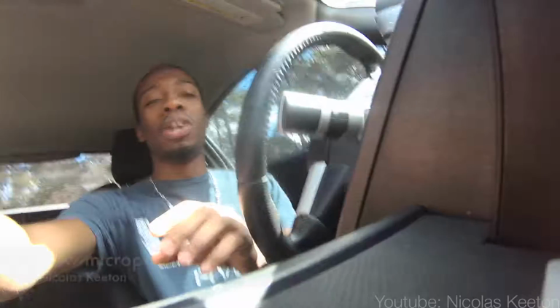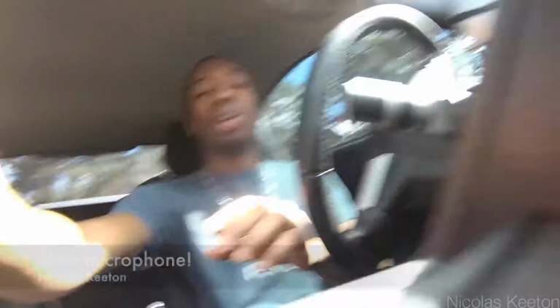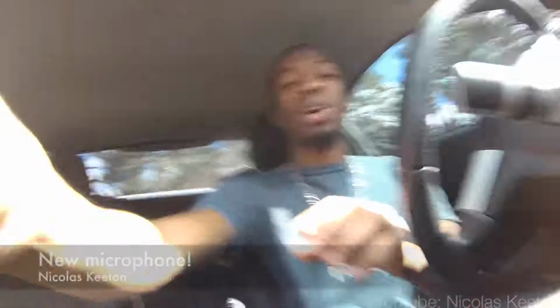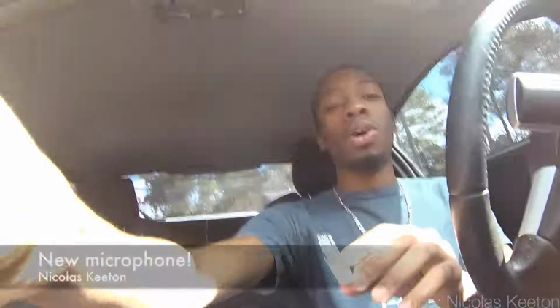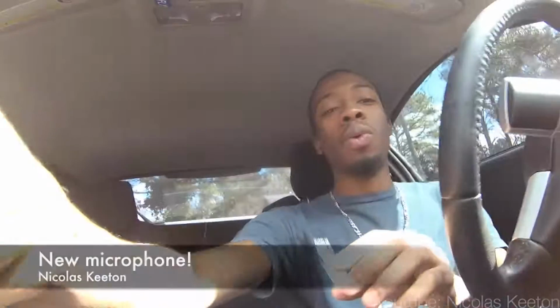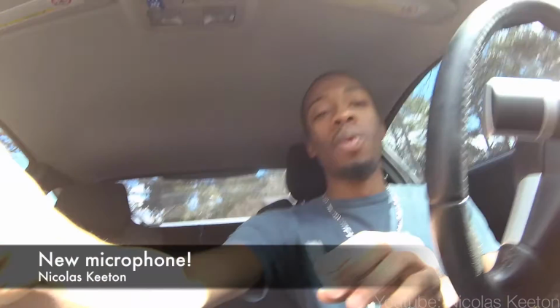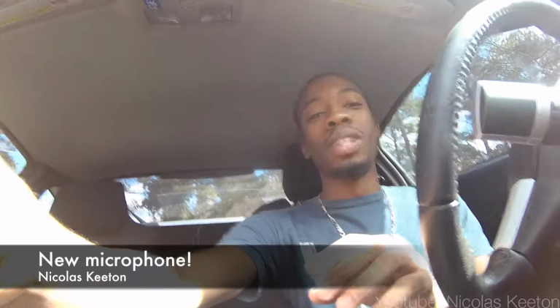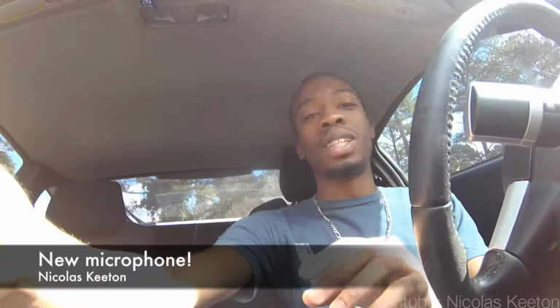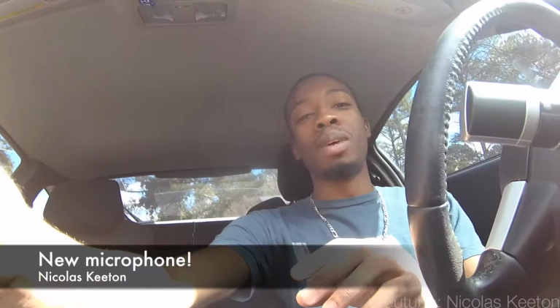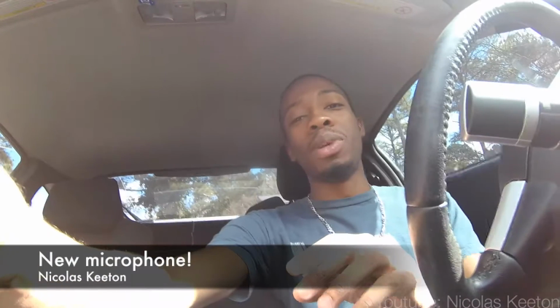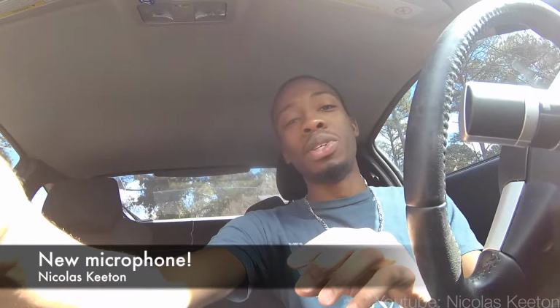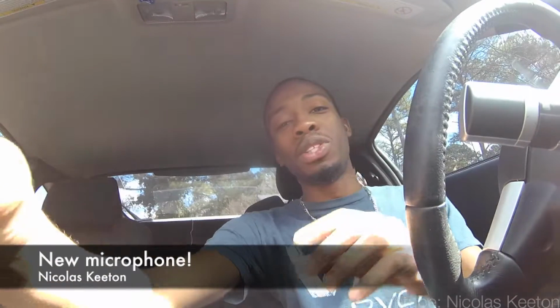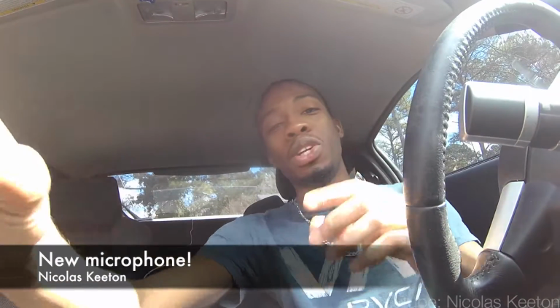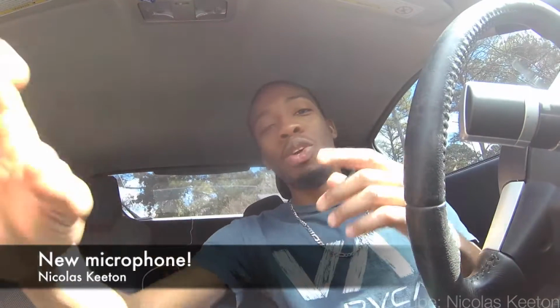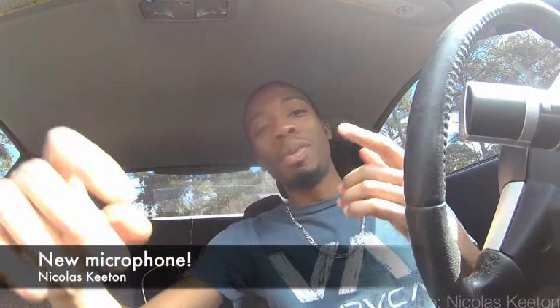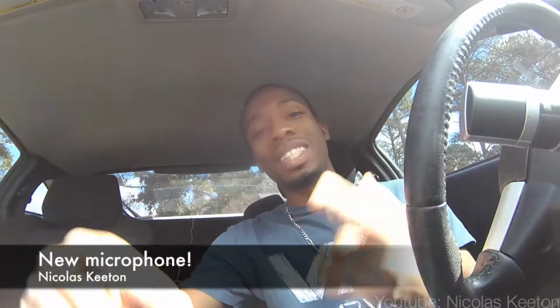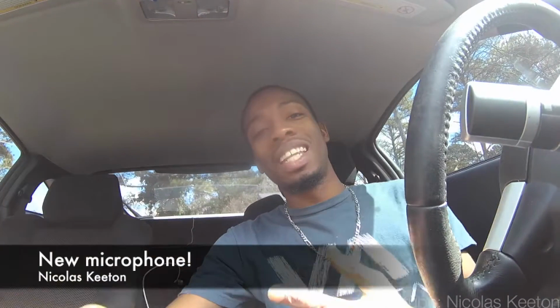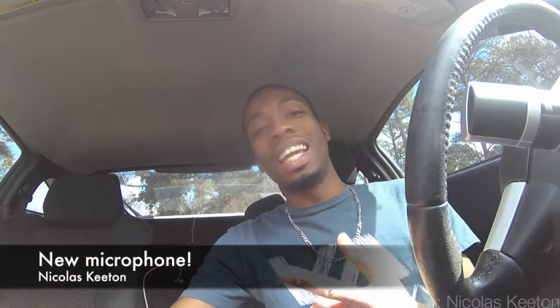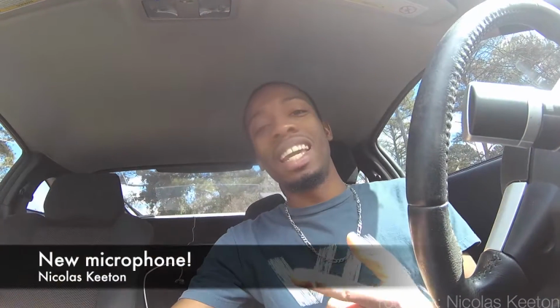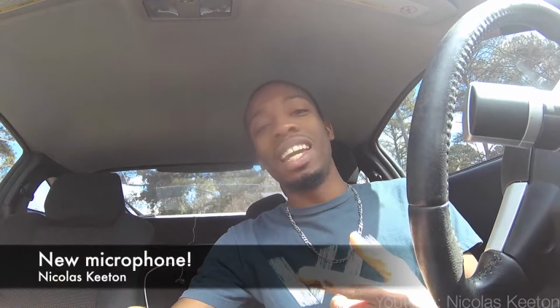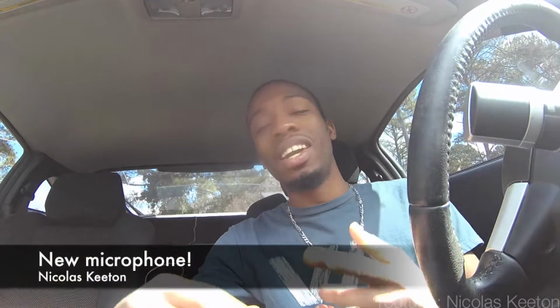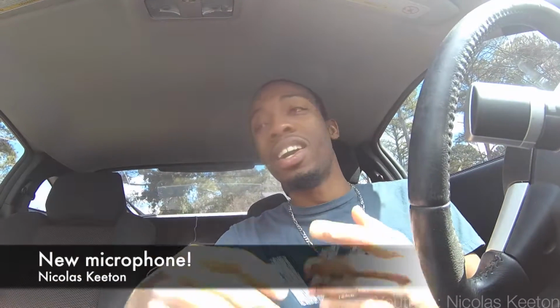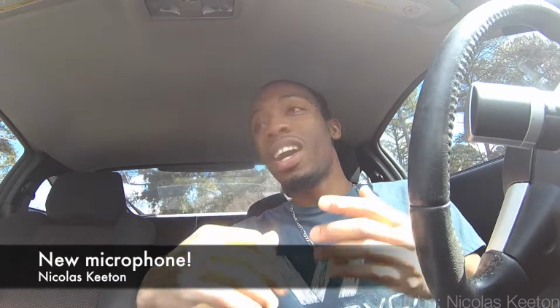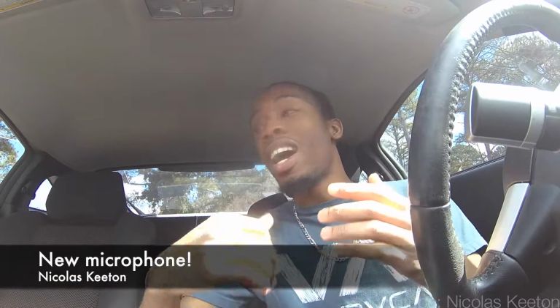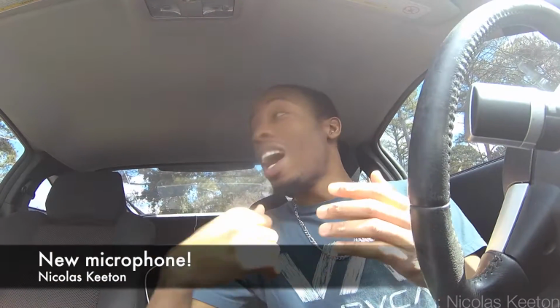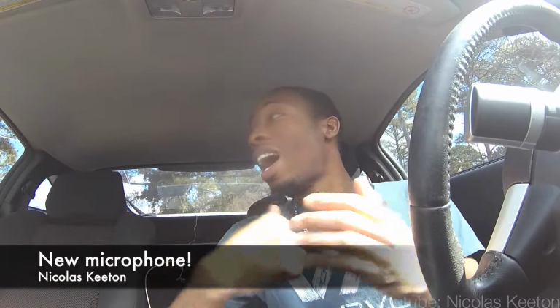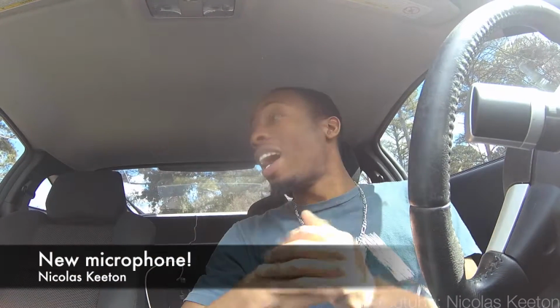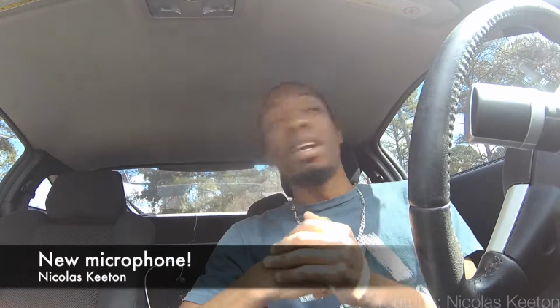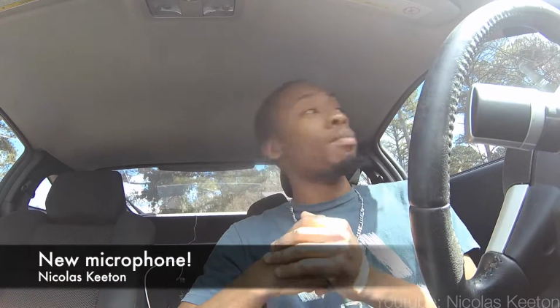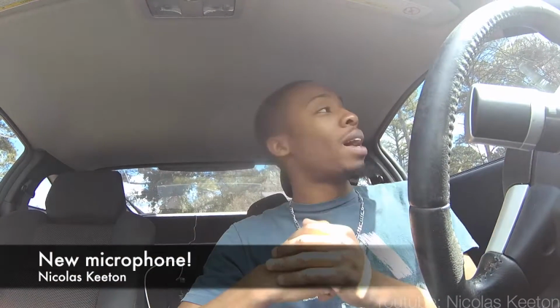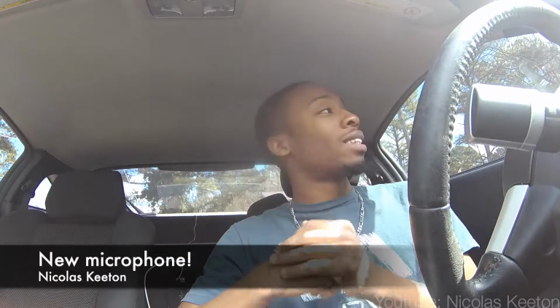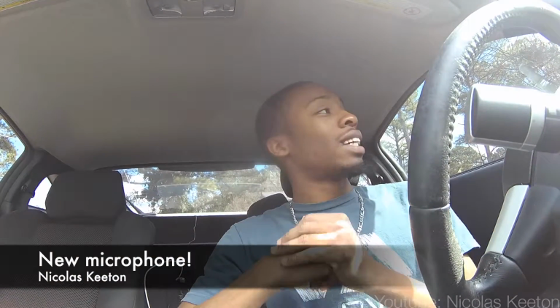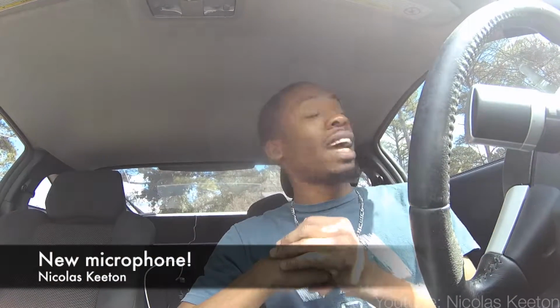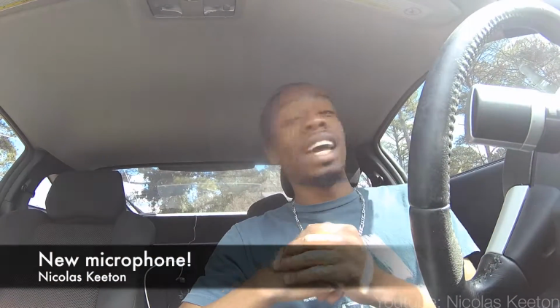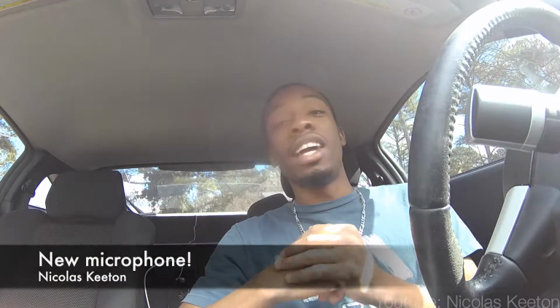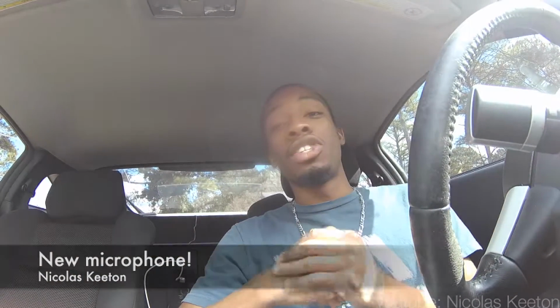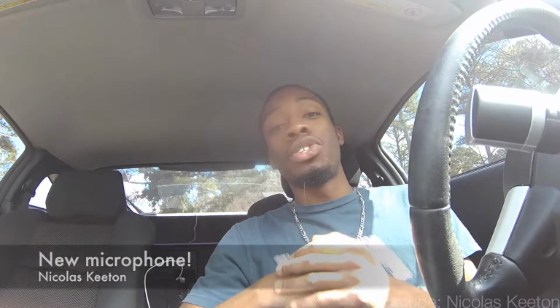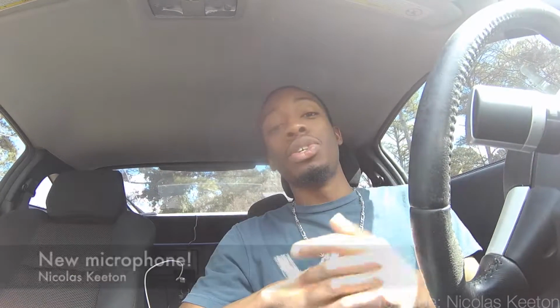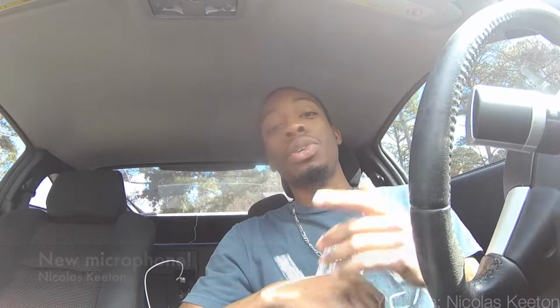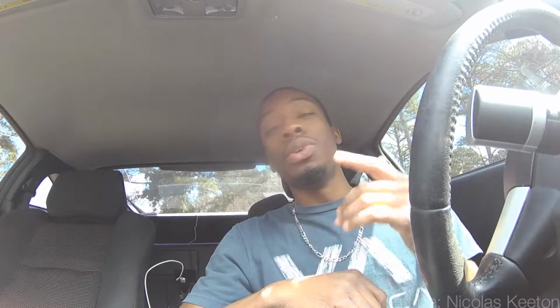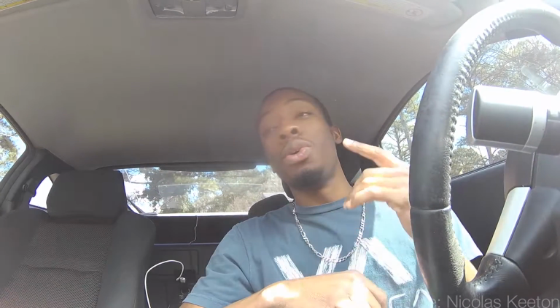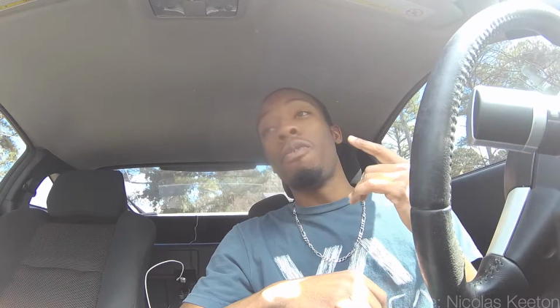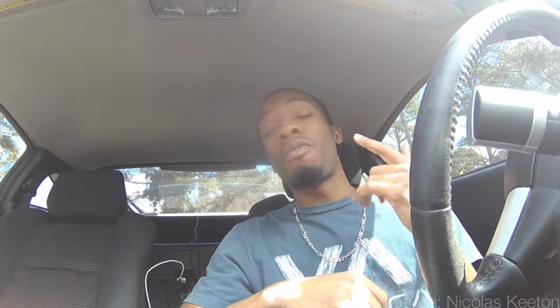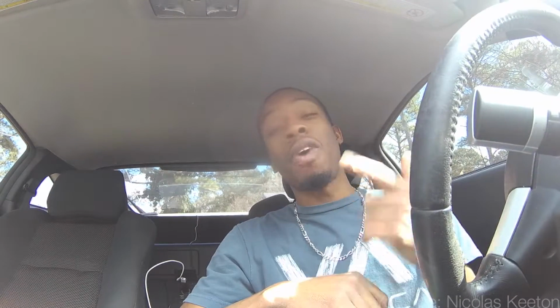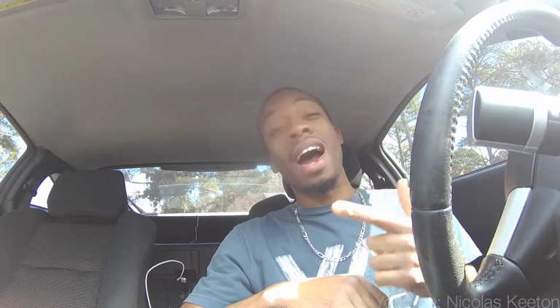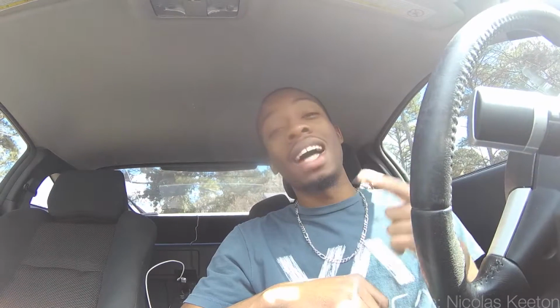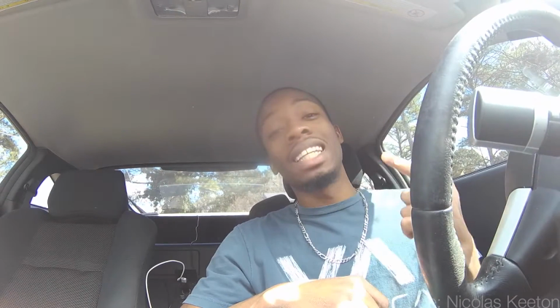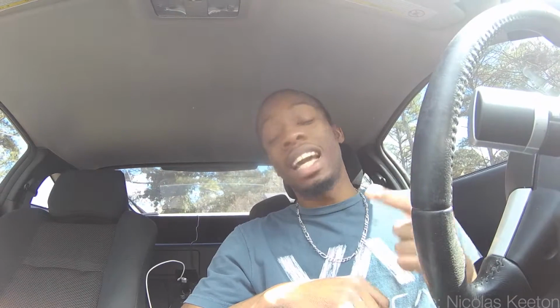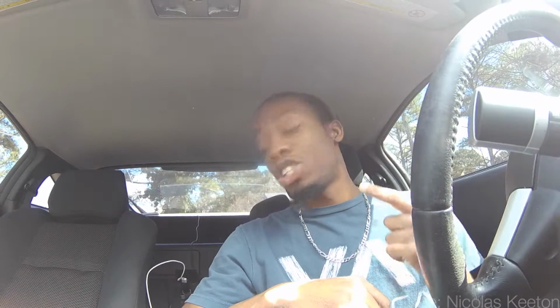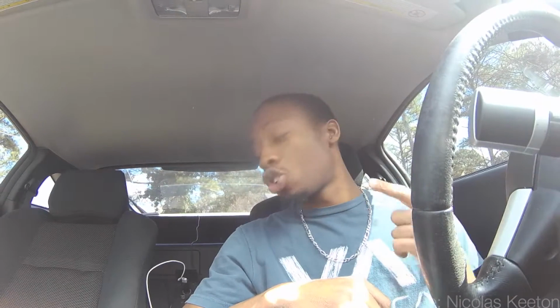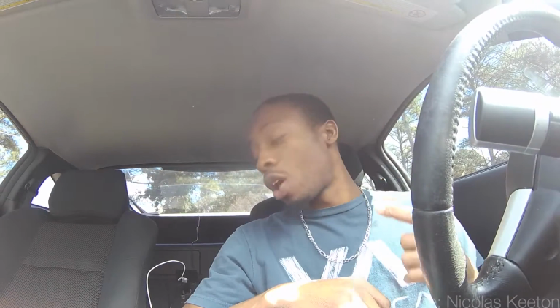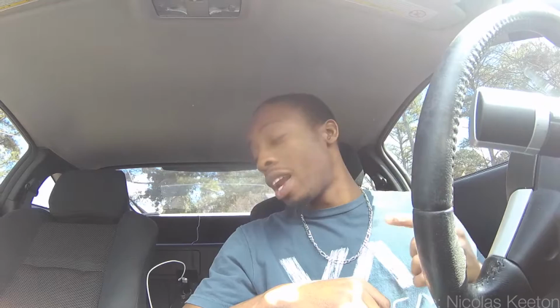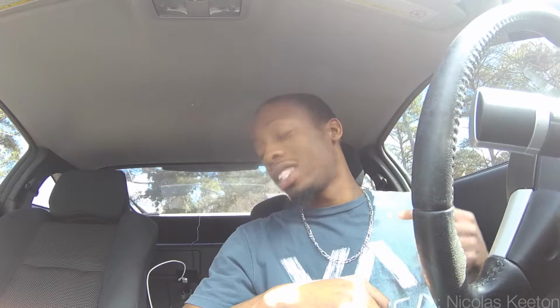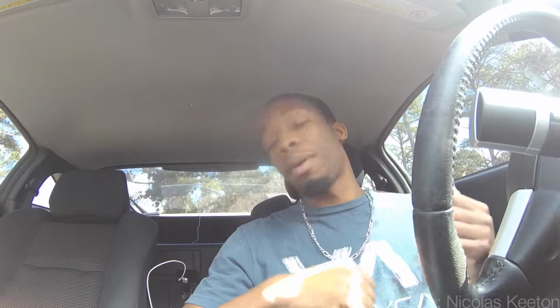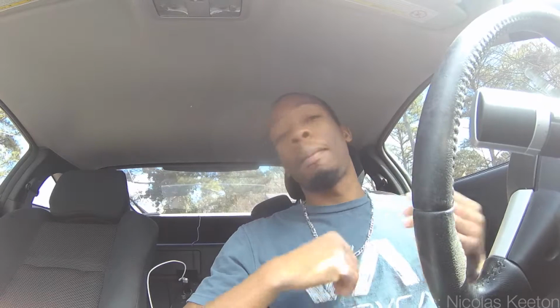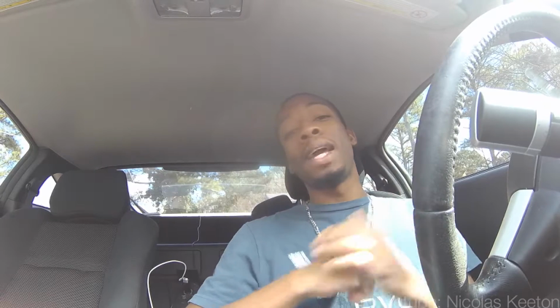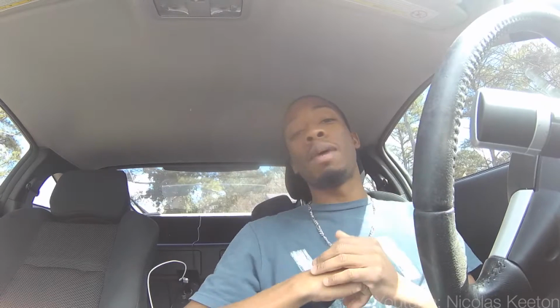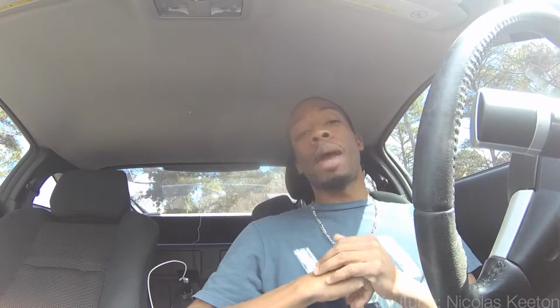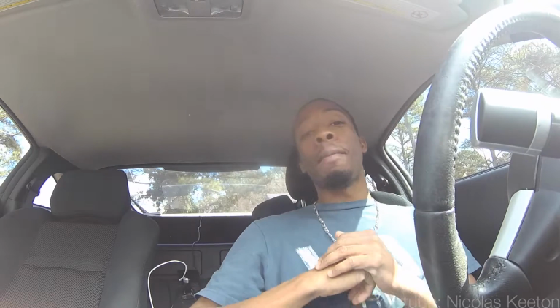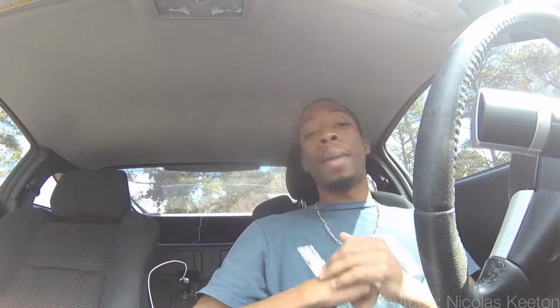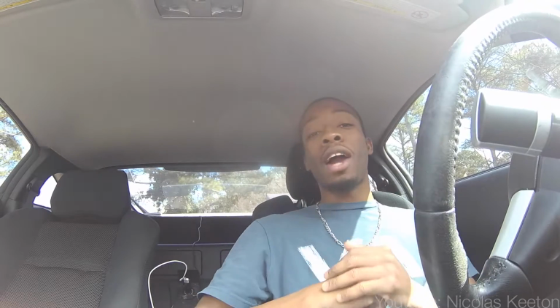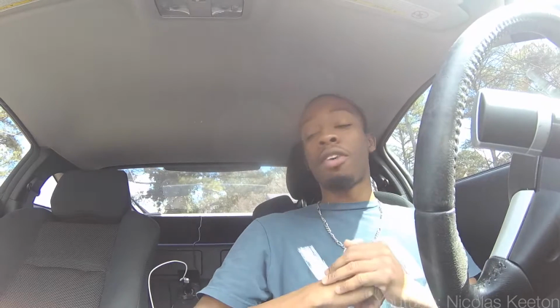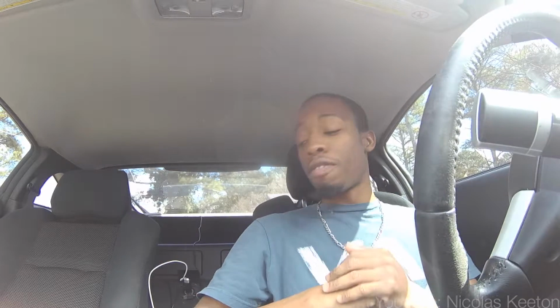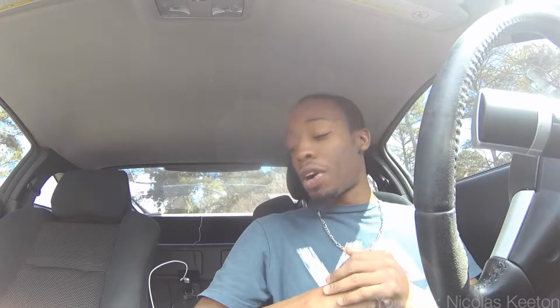What's up YouTube, it's Nick here. I am about to head to Fry's Electronics and pick up a microphone.